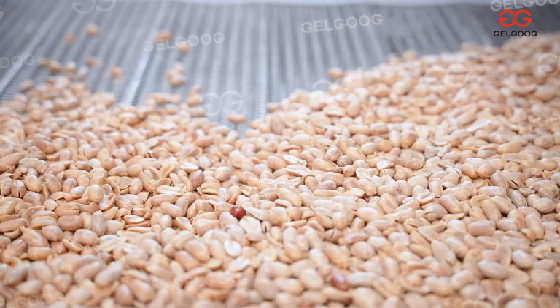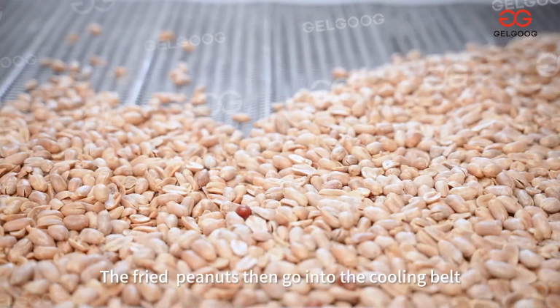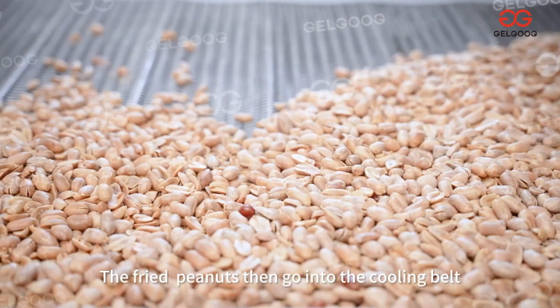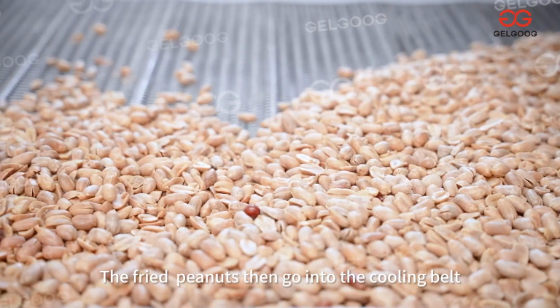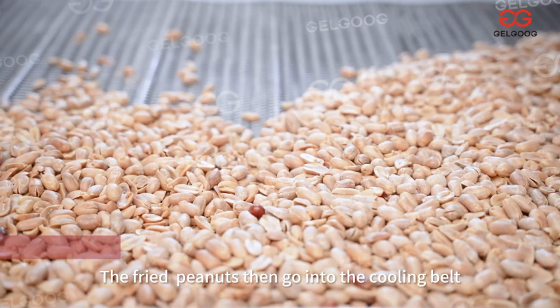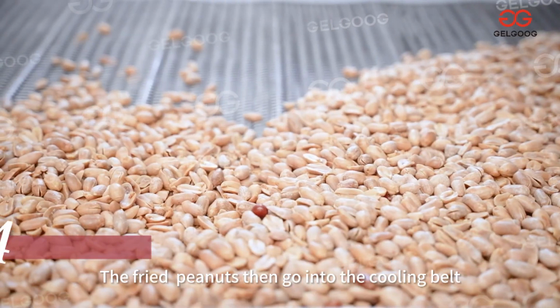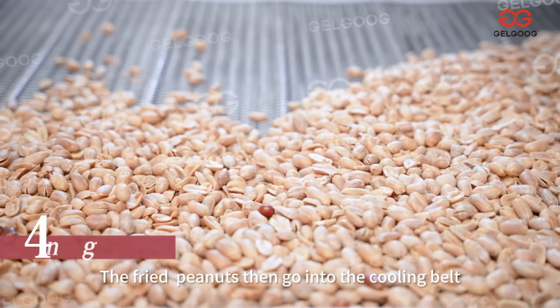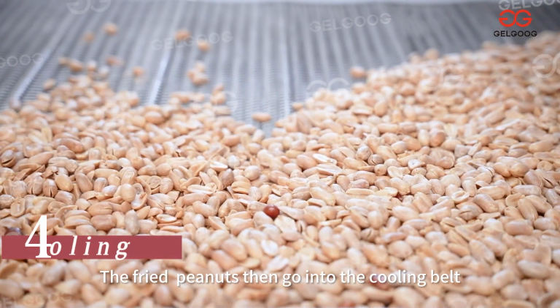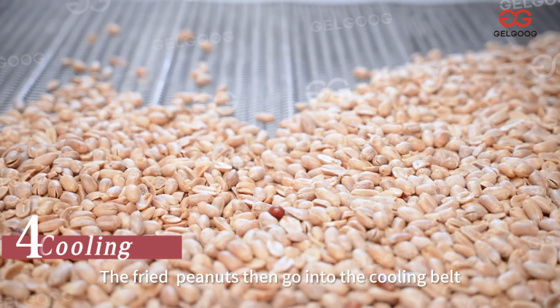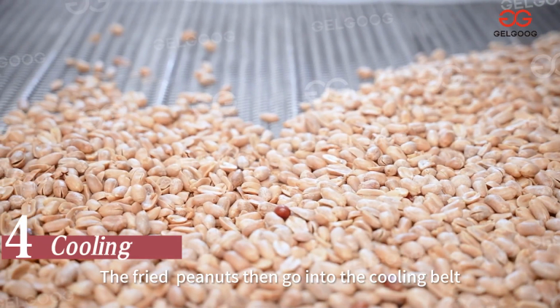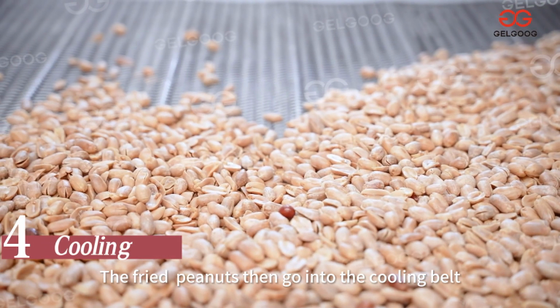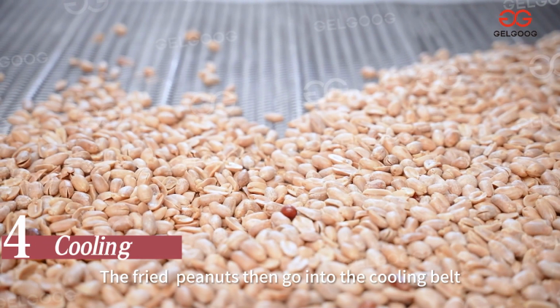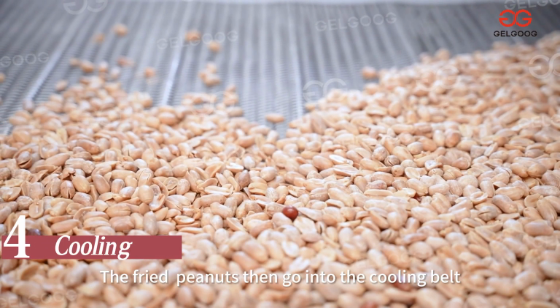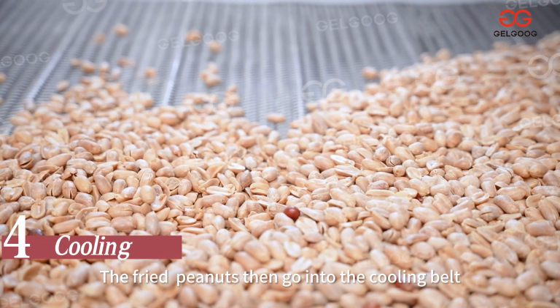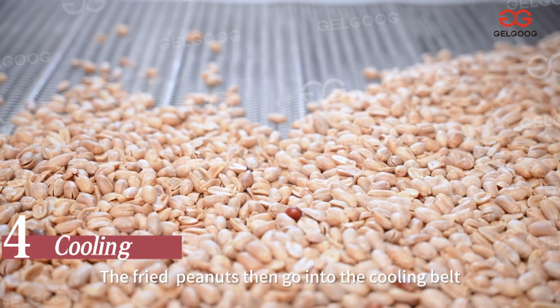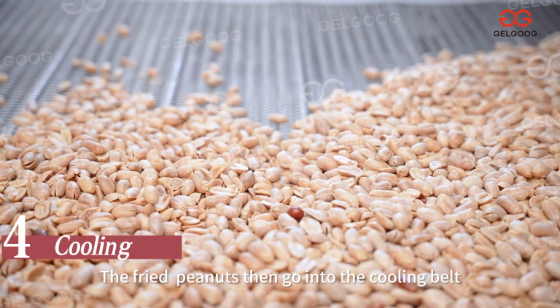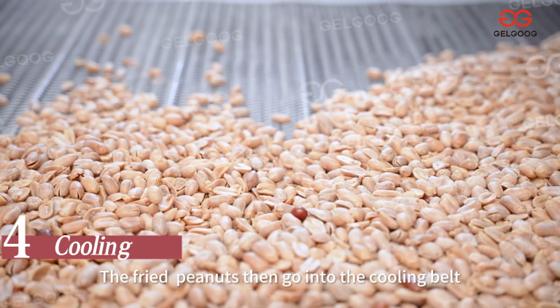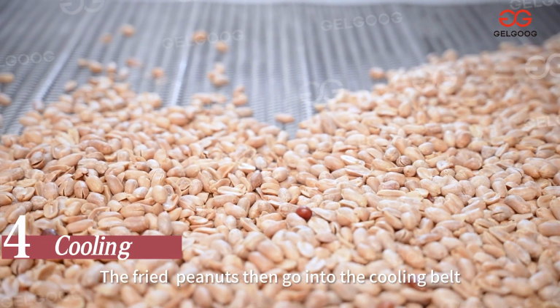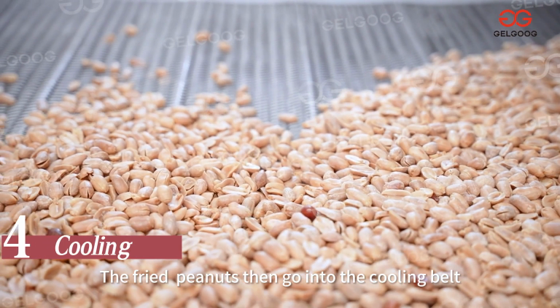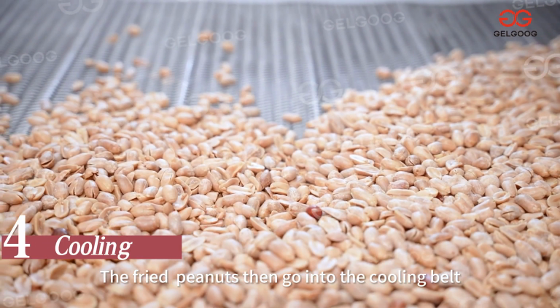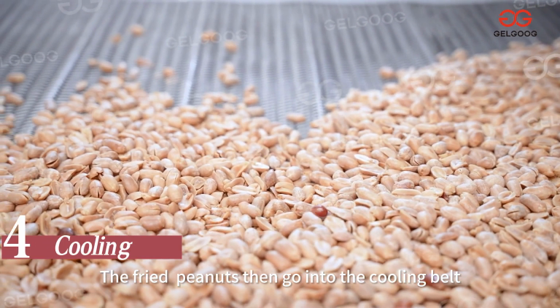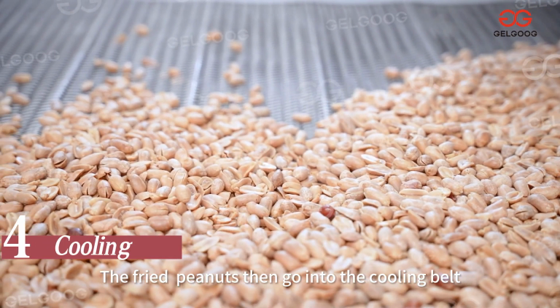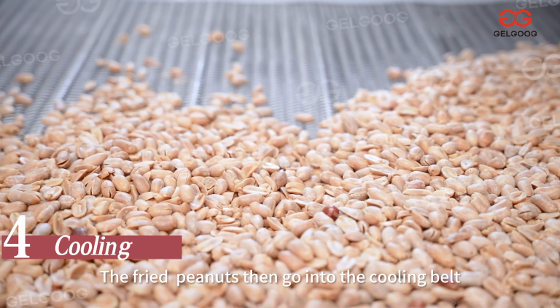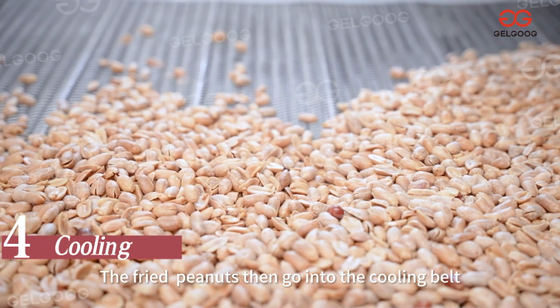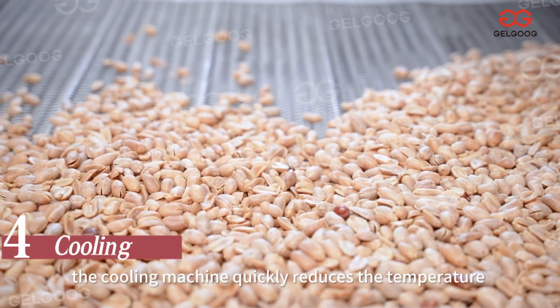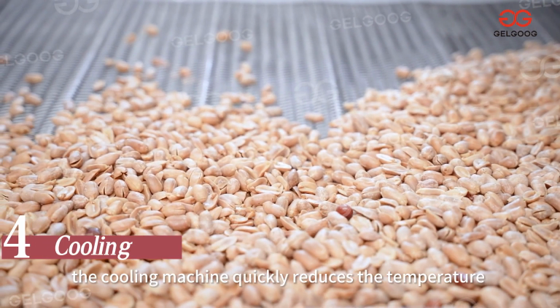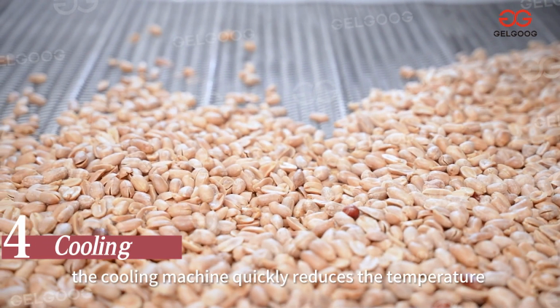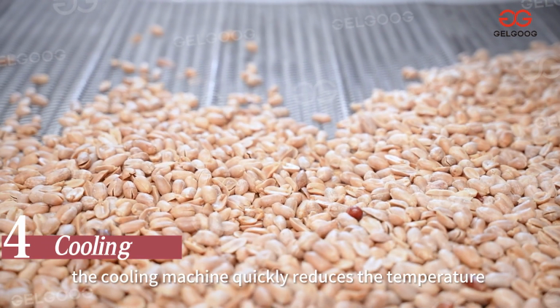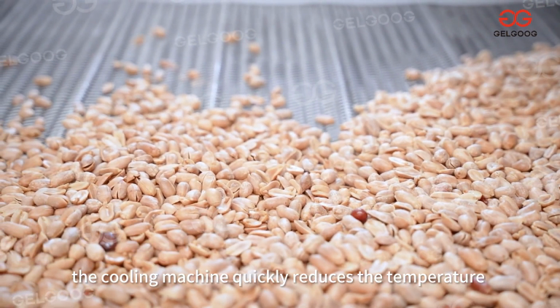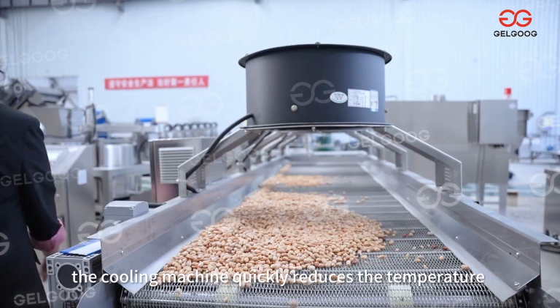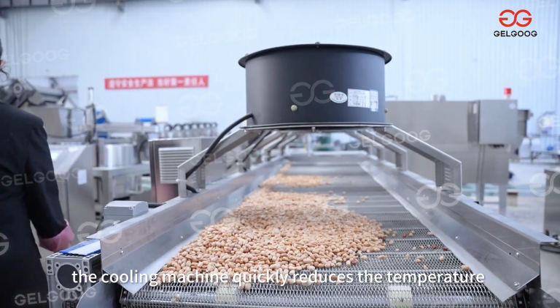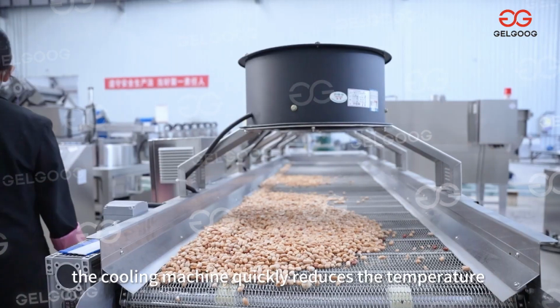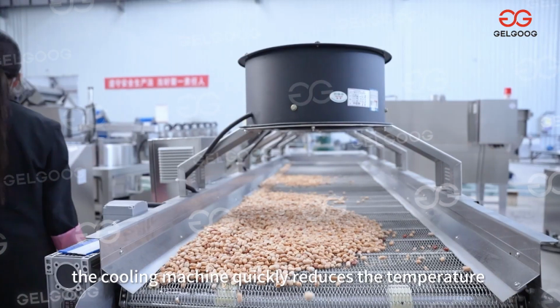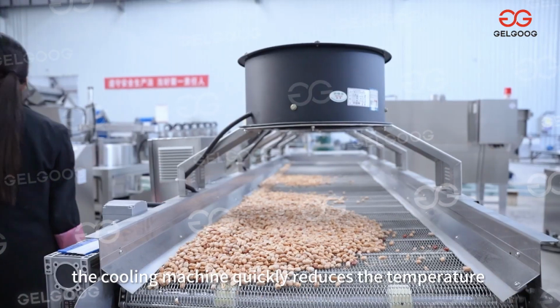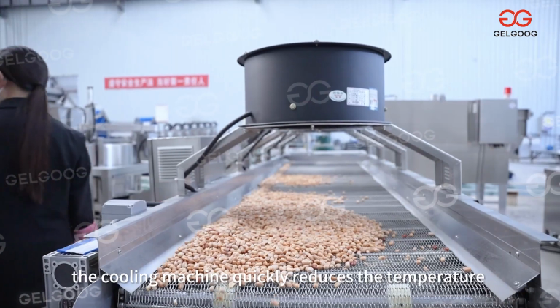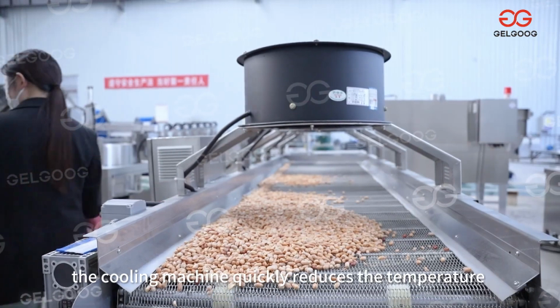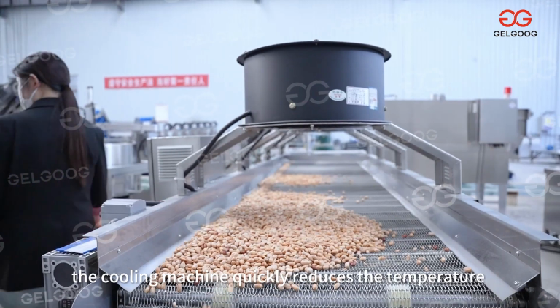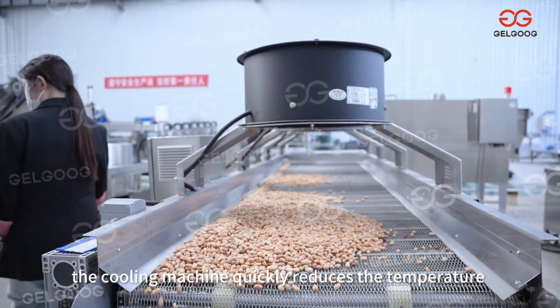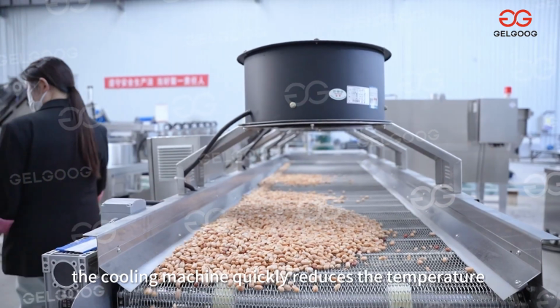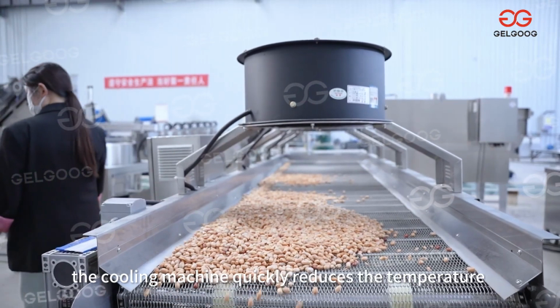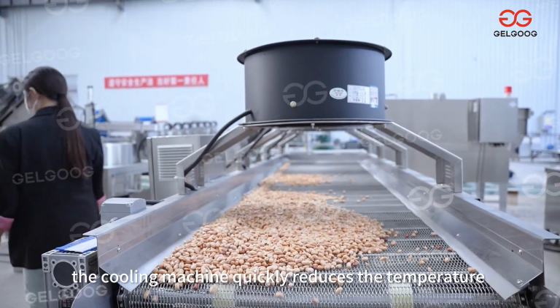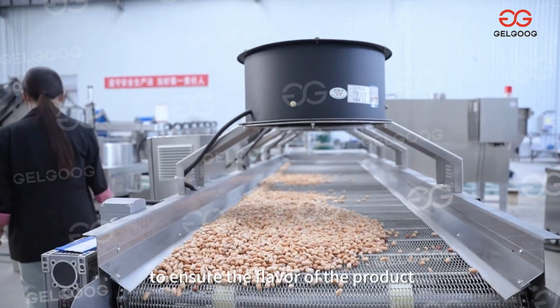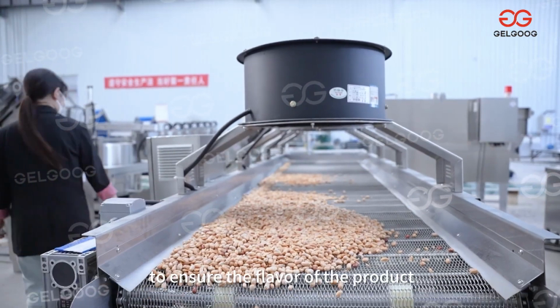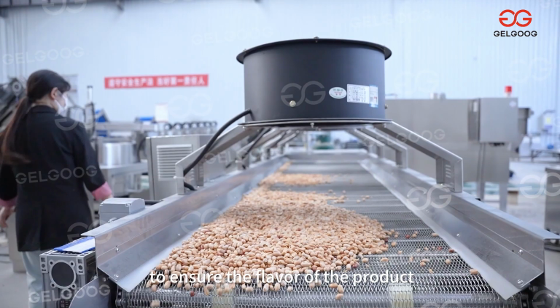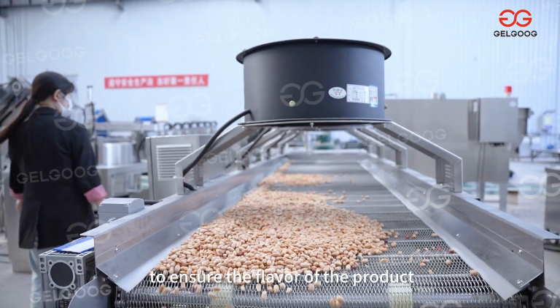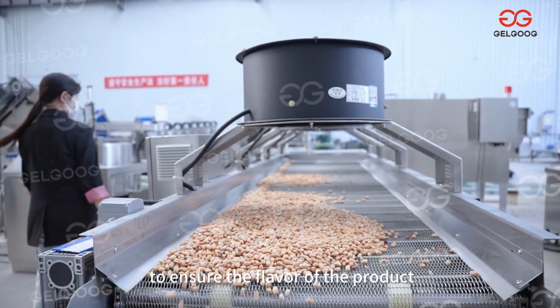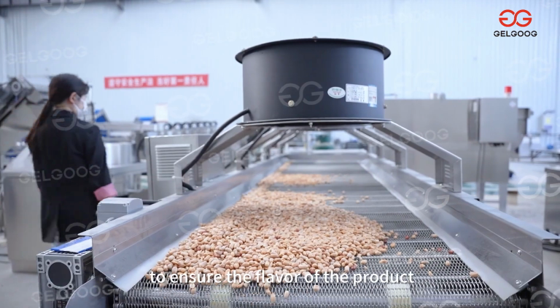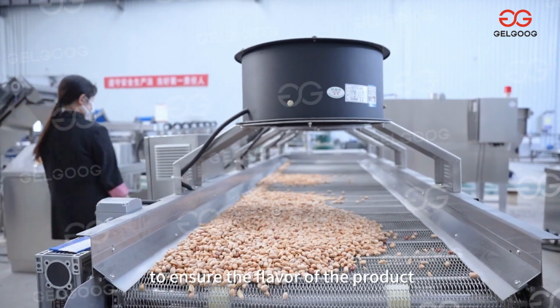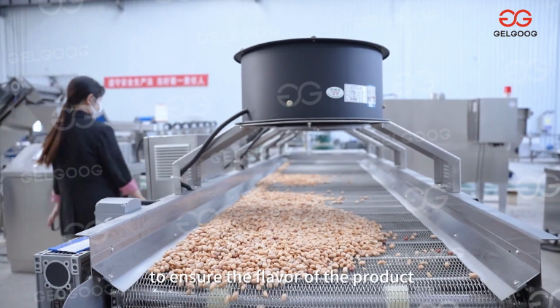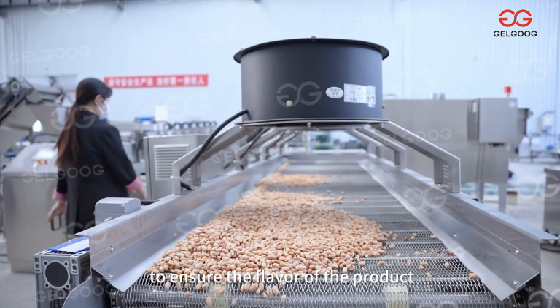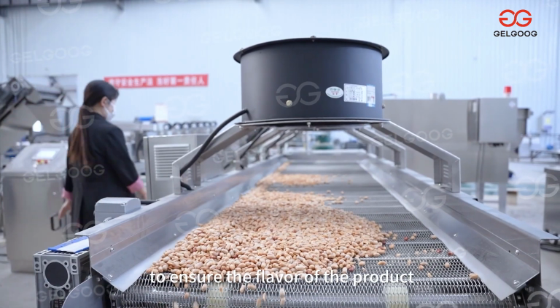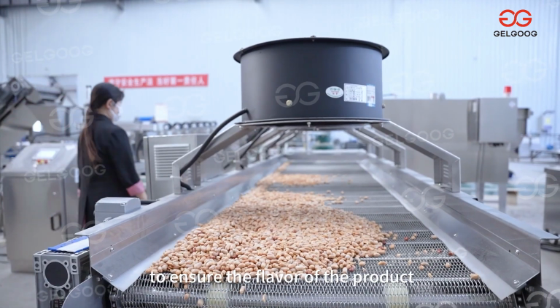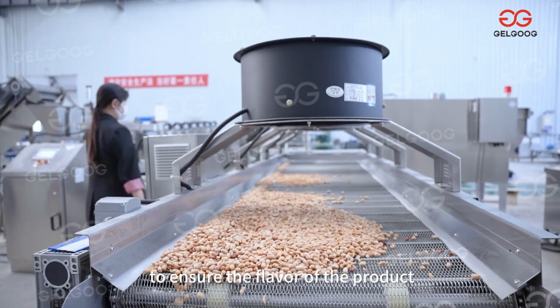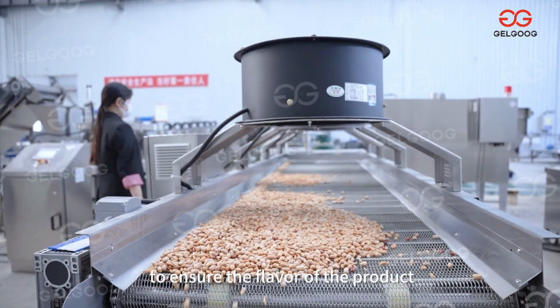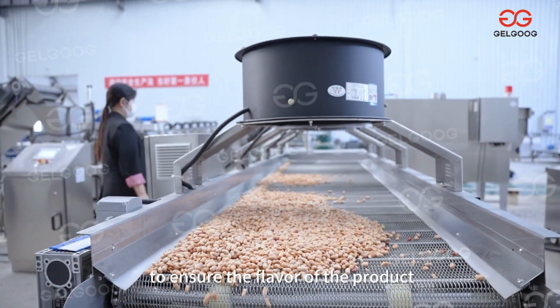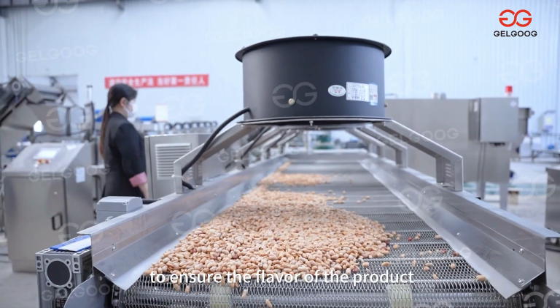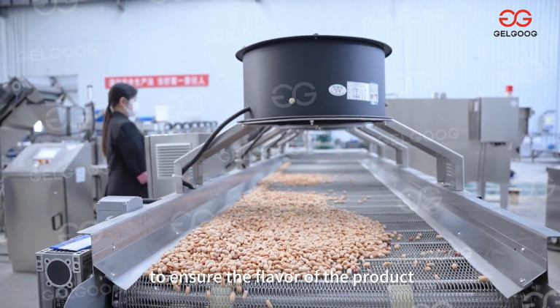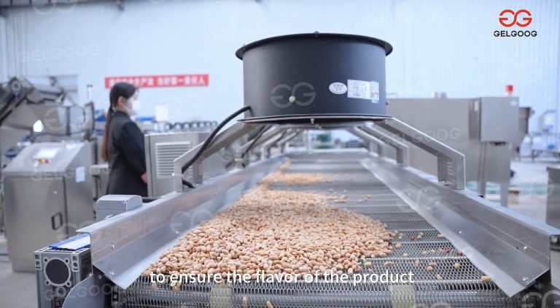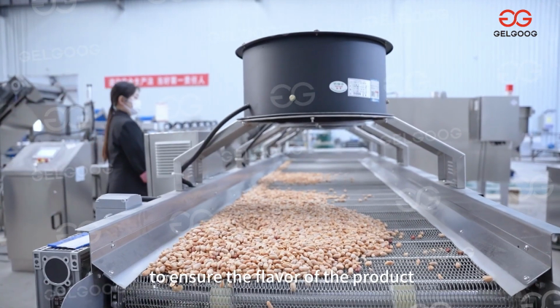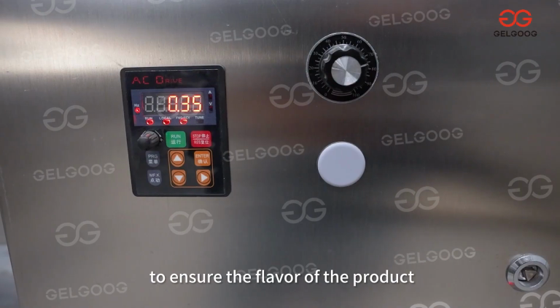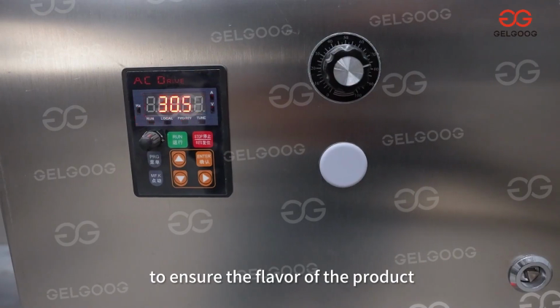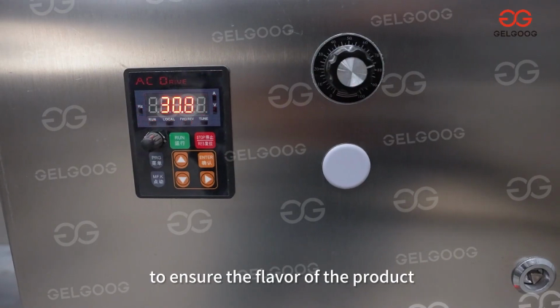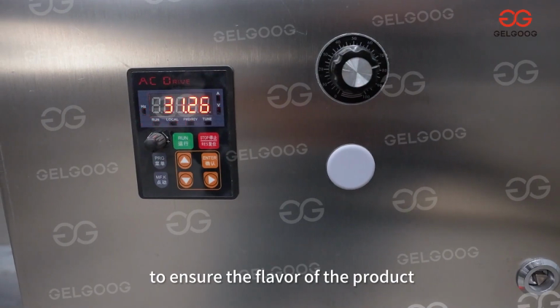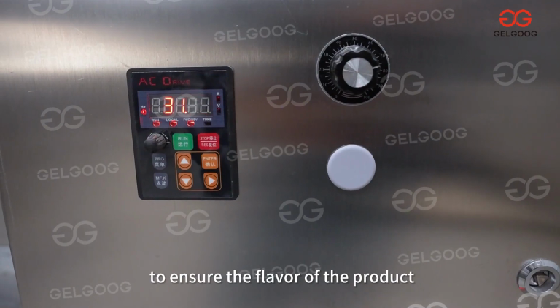The fried peanuts then go into the cooling belt. The cooling machine quickly reduces the temperature to ensure the flavor of the product.